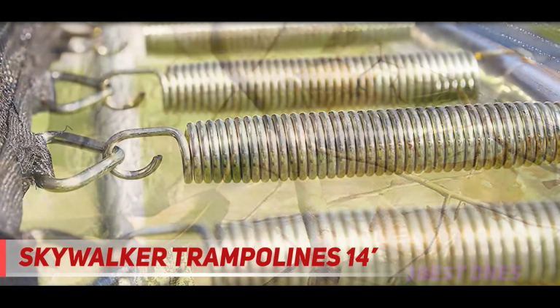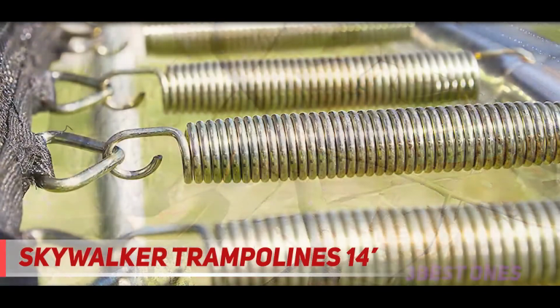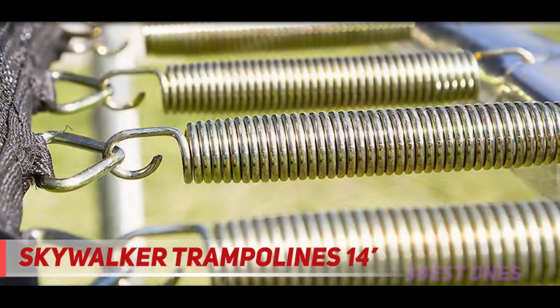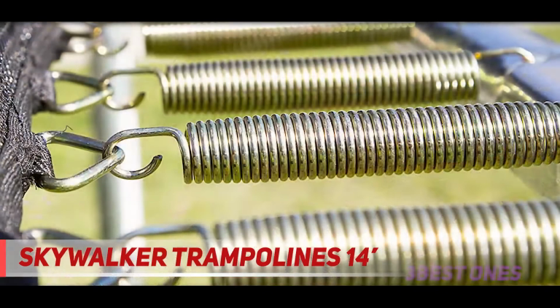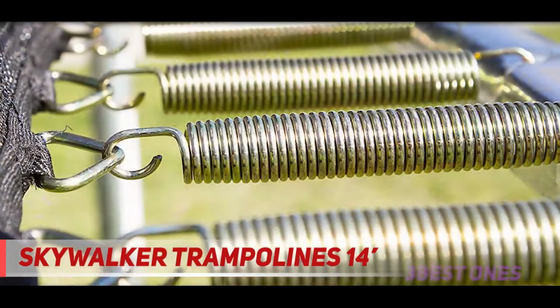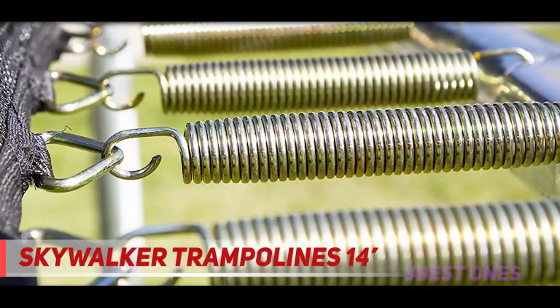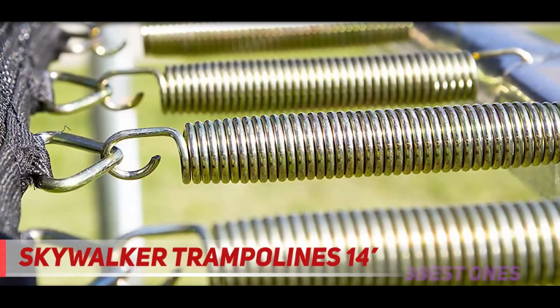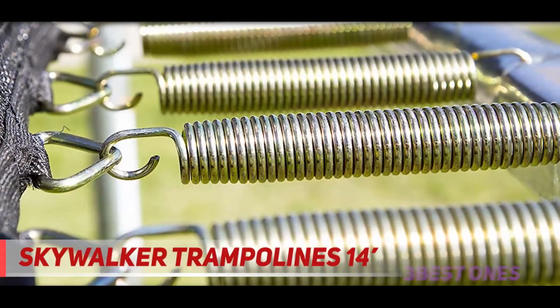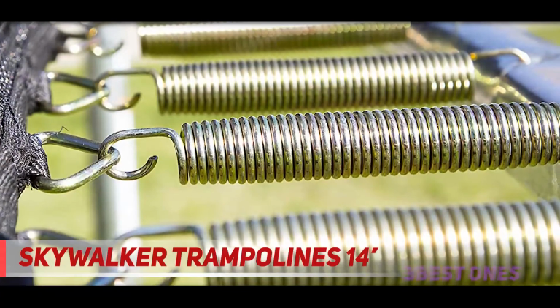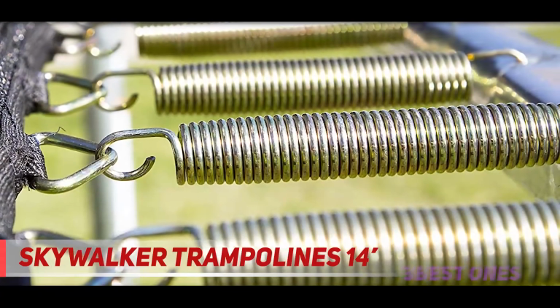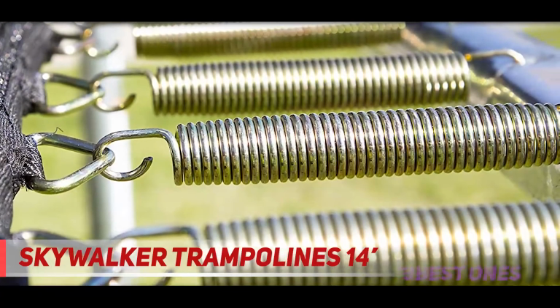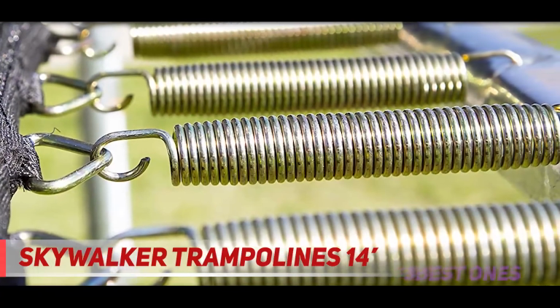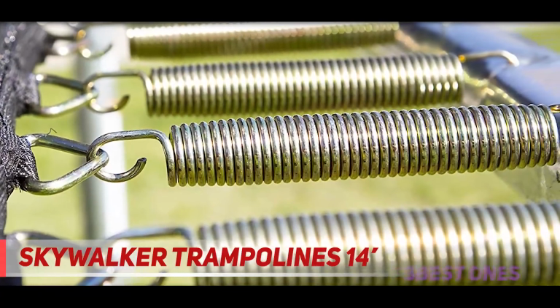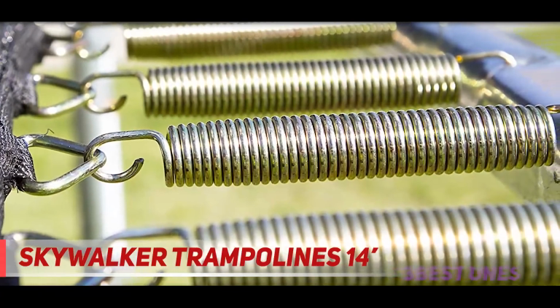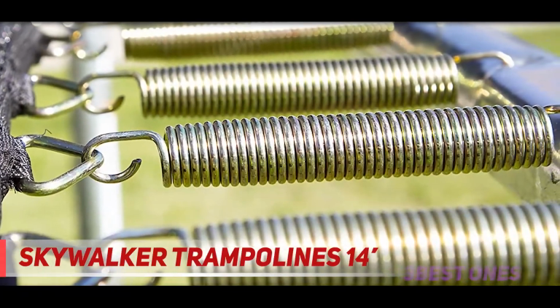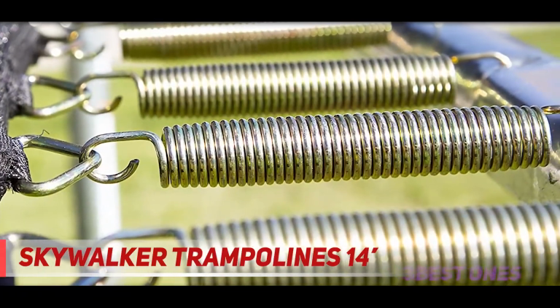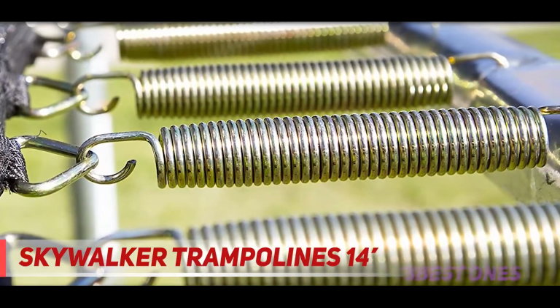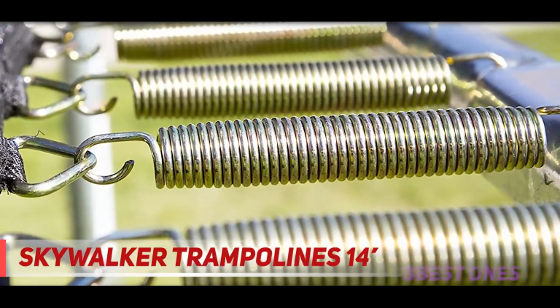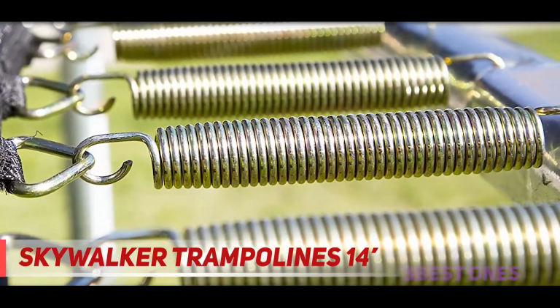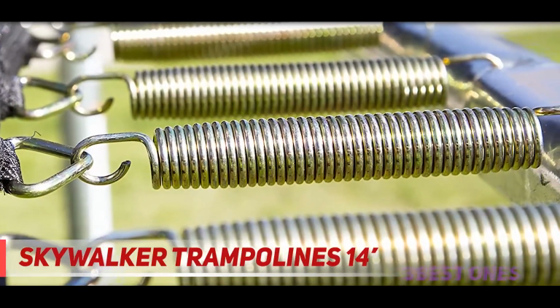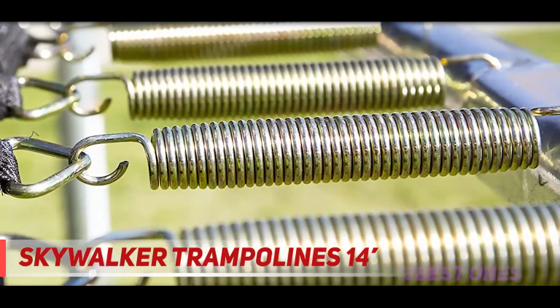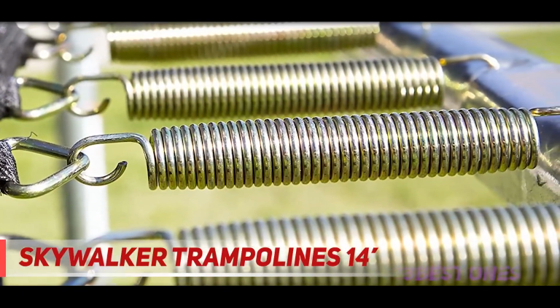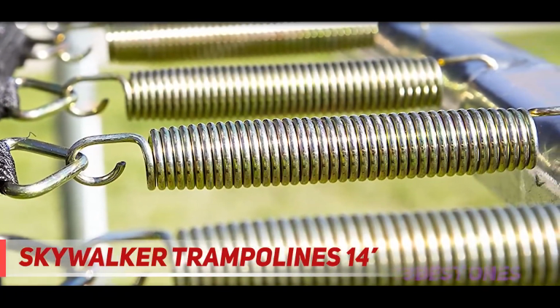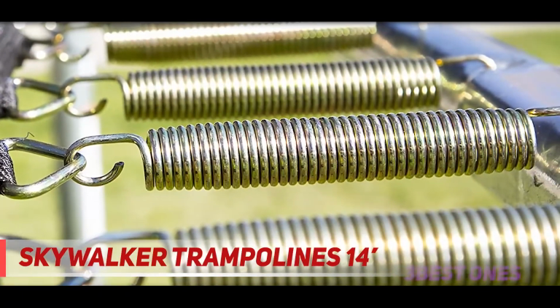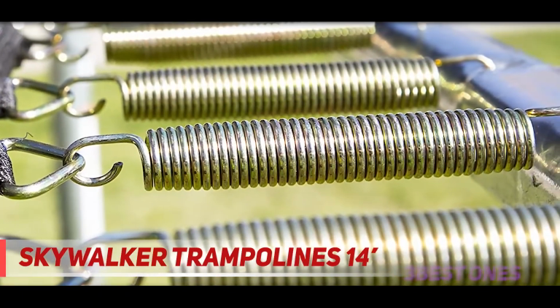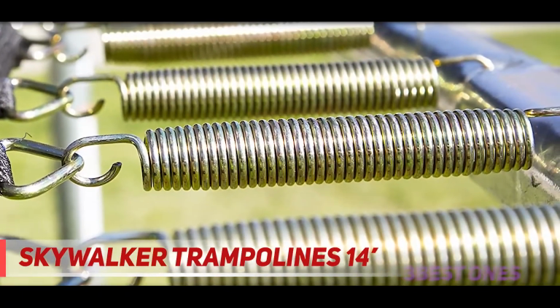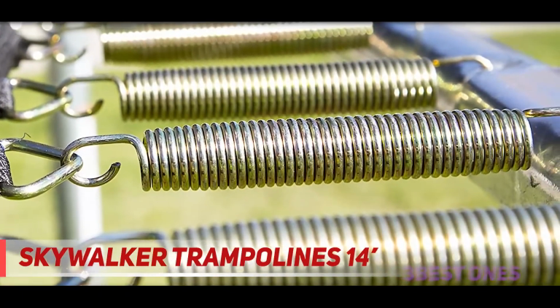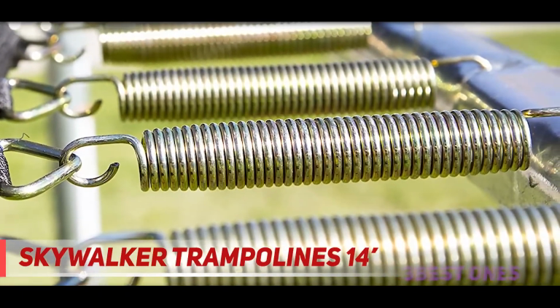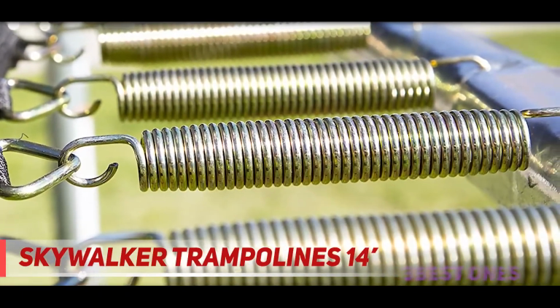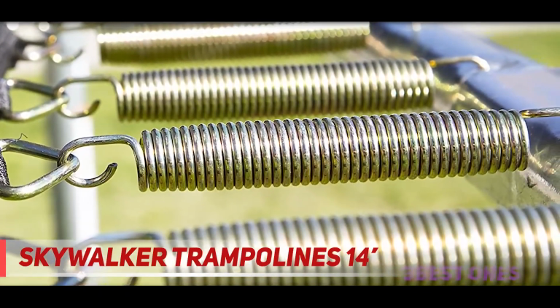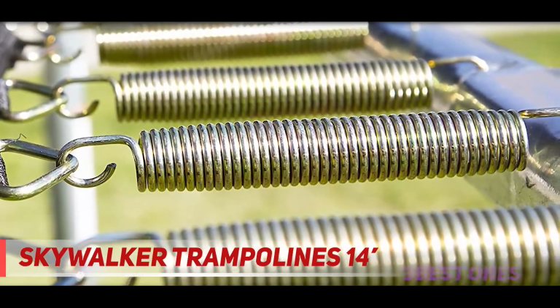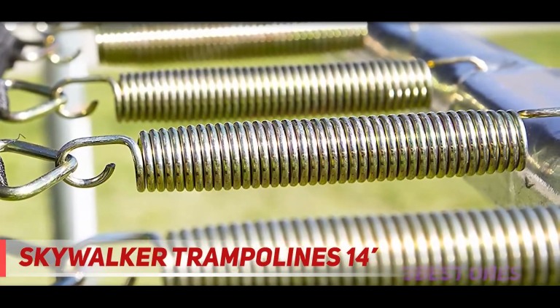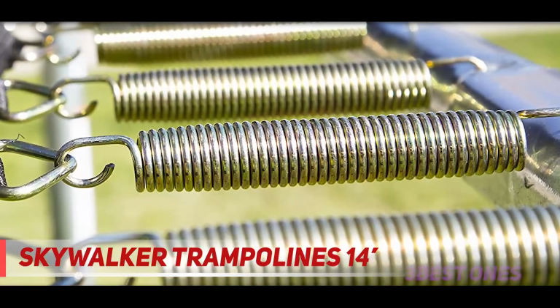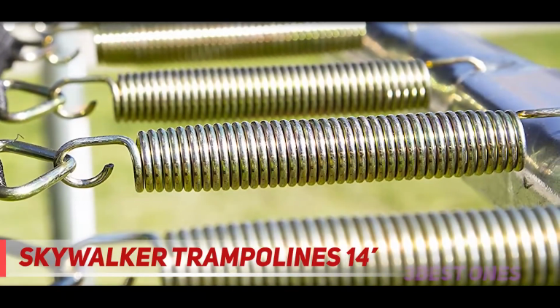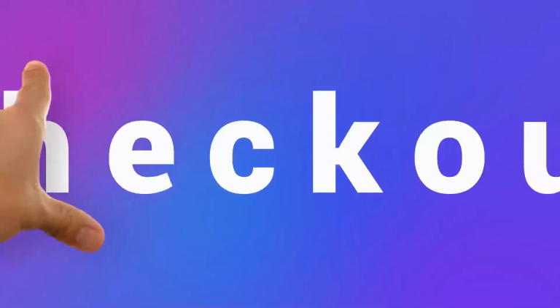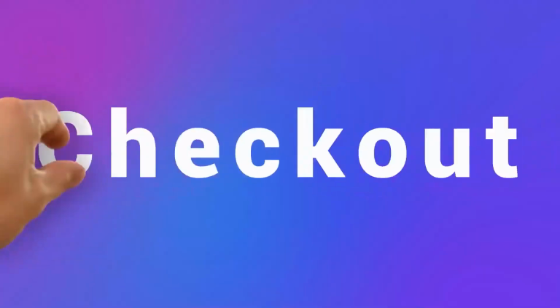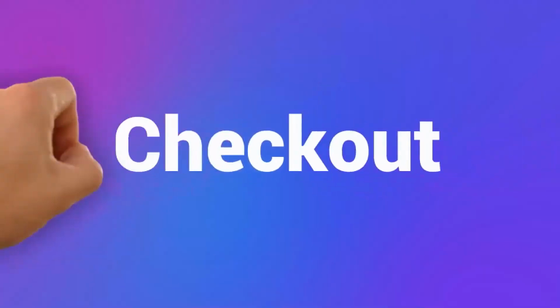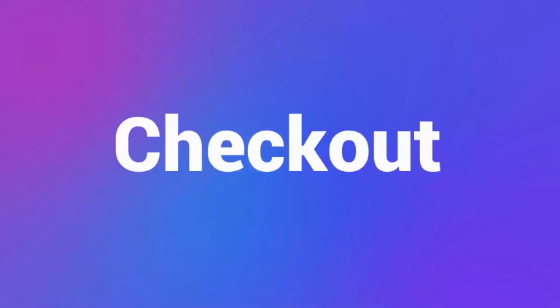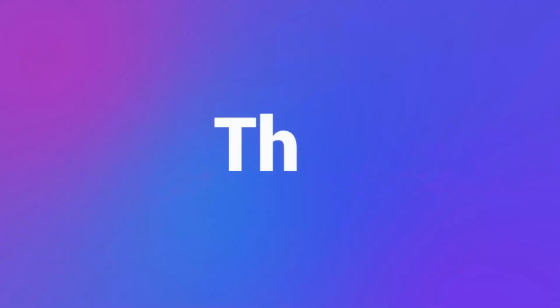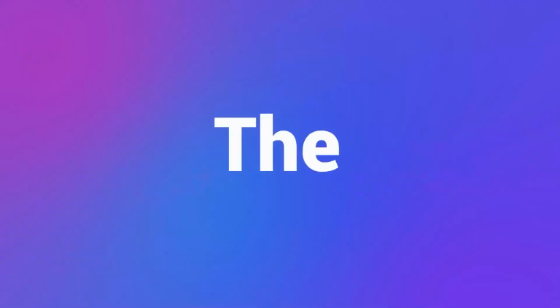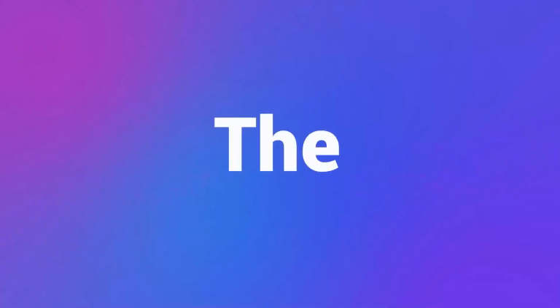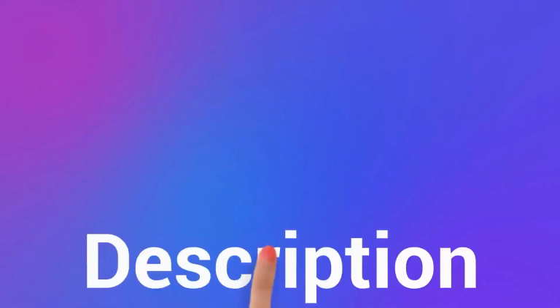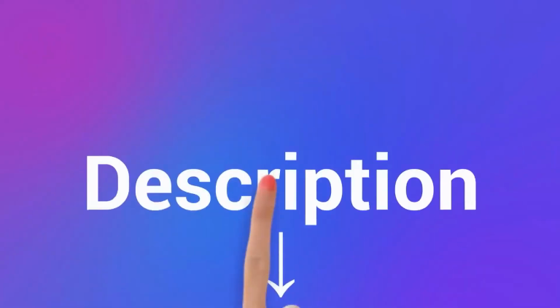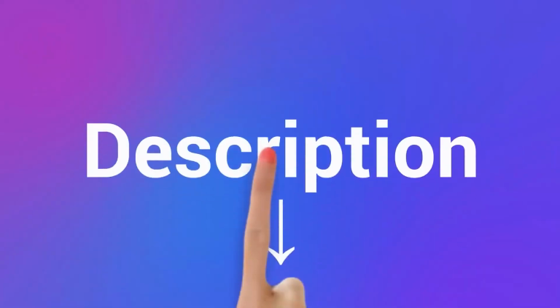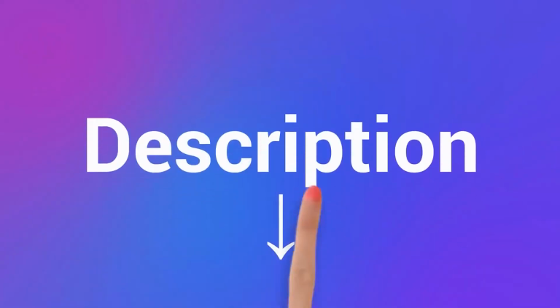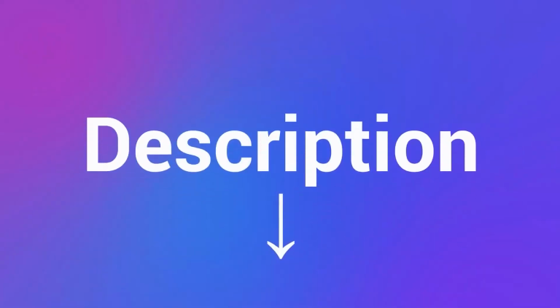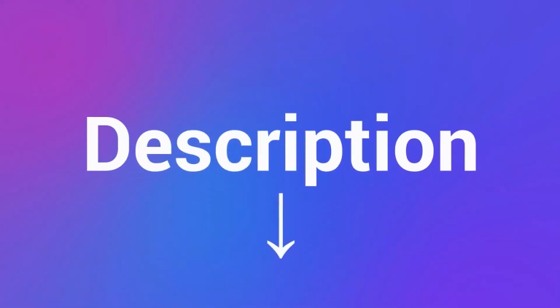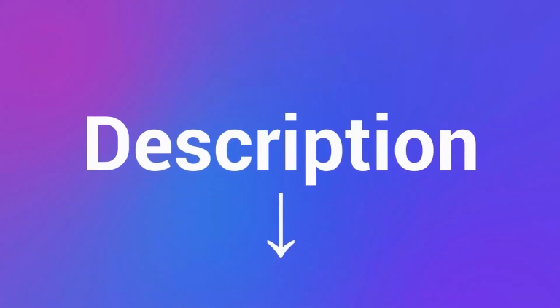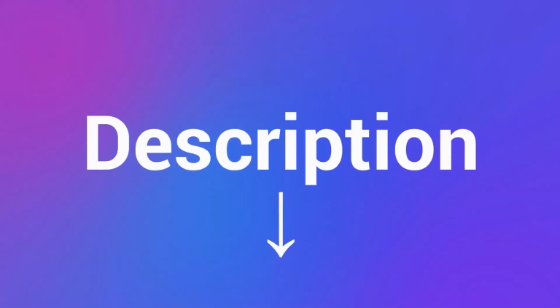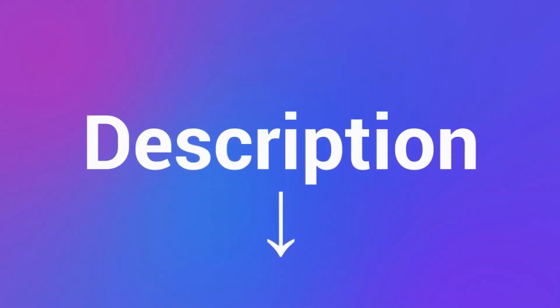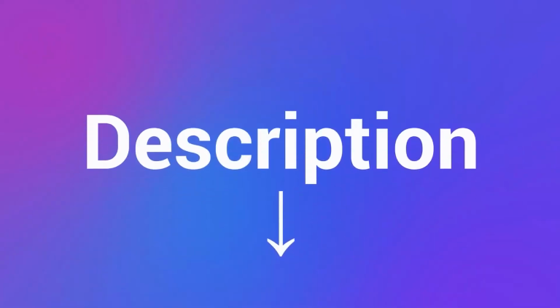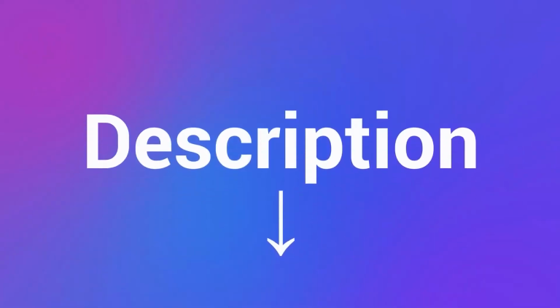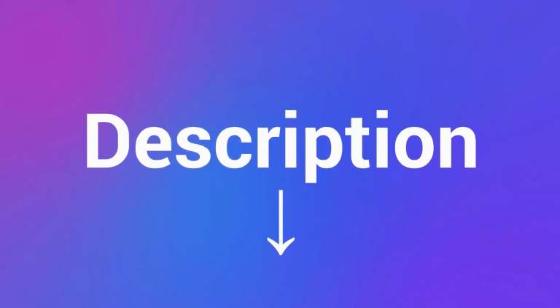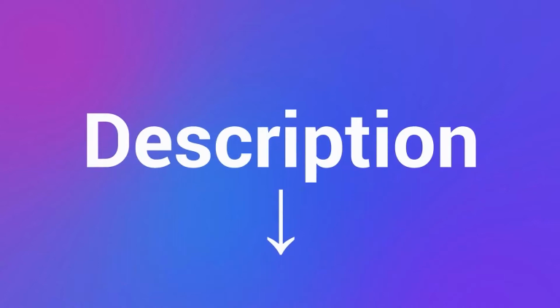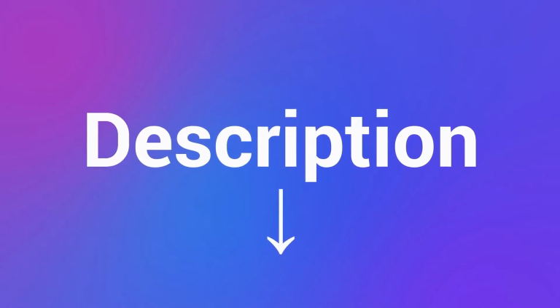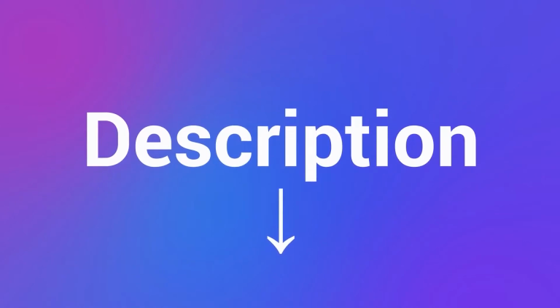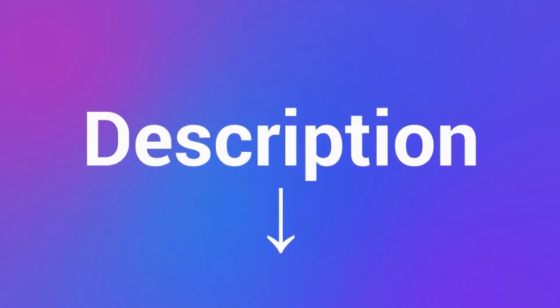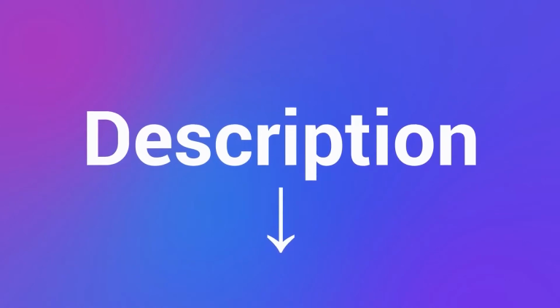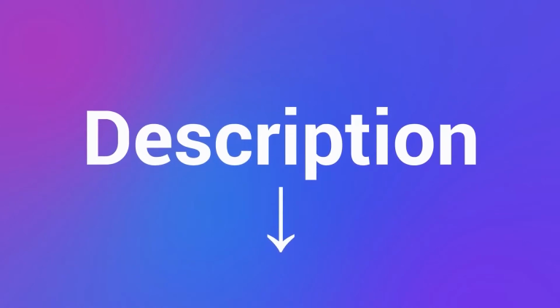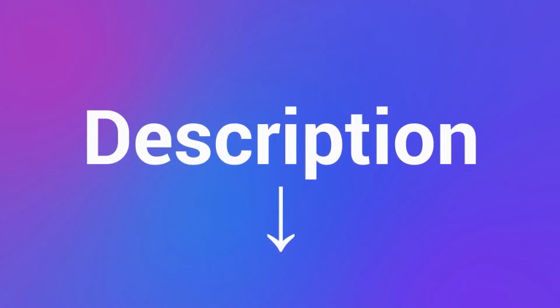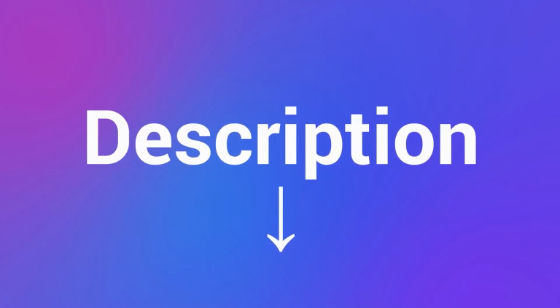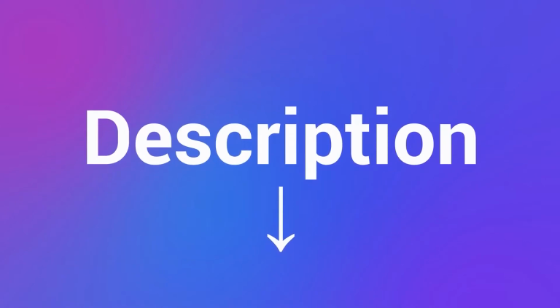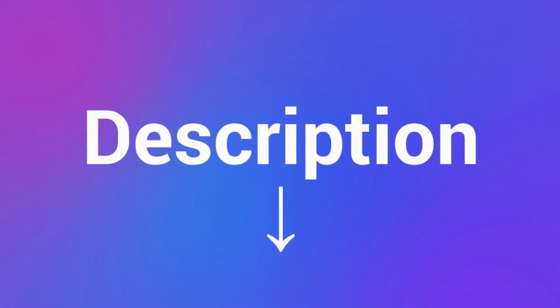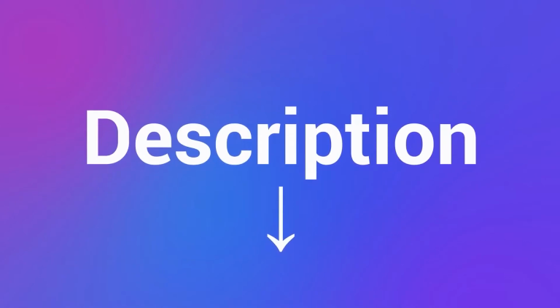Every pole is topped with a pole cap that offers secure net attachment. Check out the description for more information and the latest price.